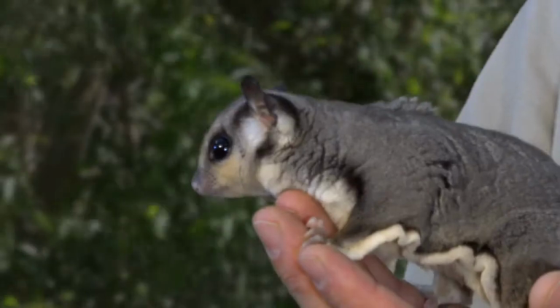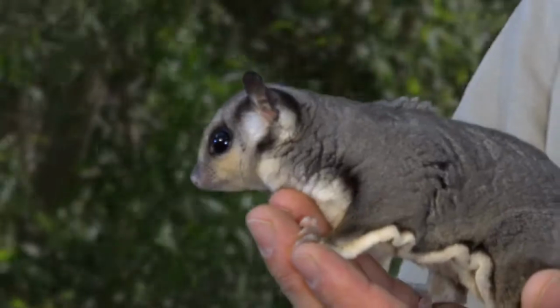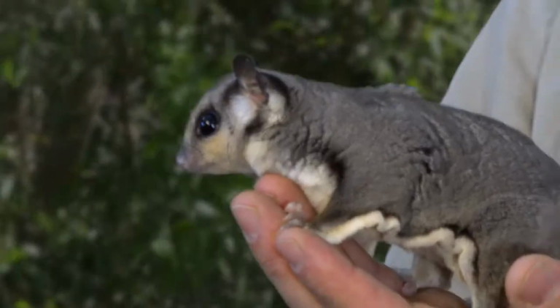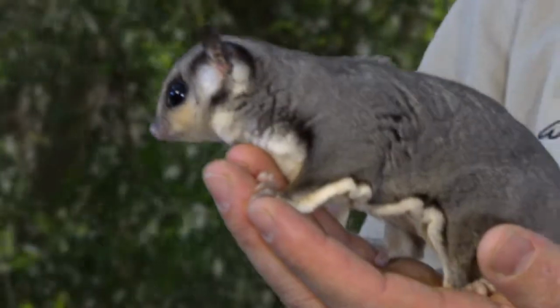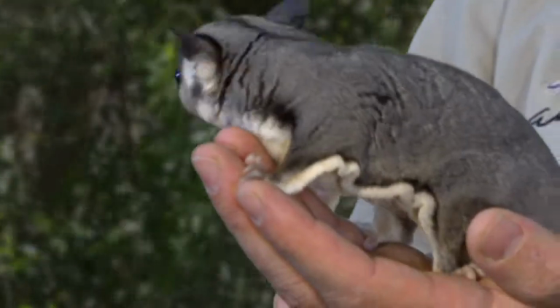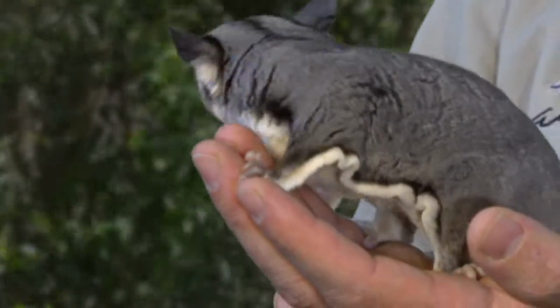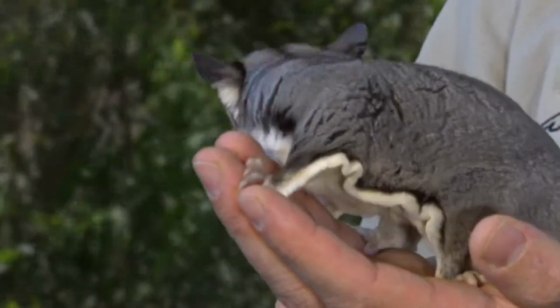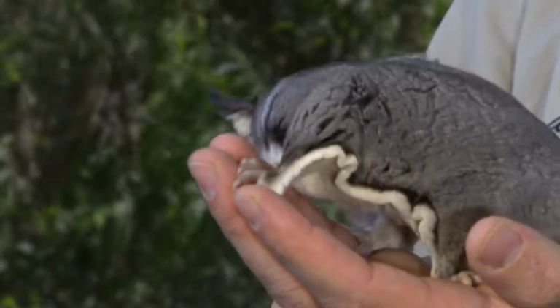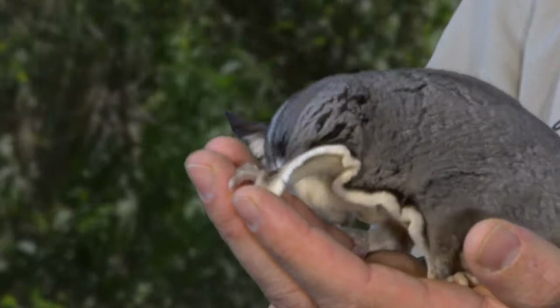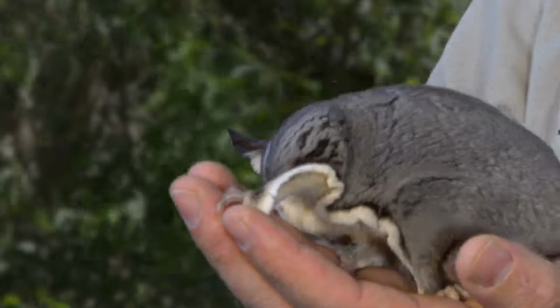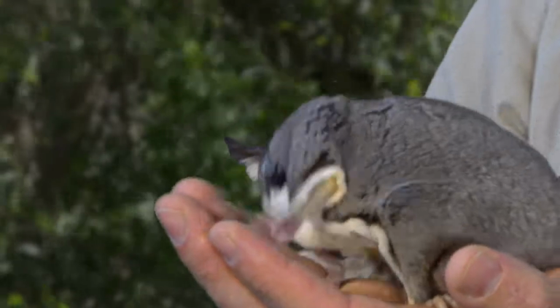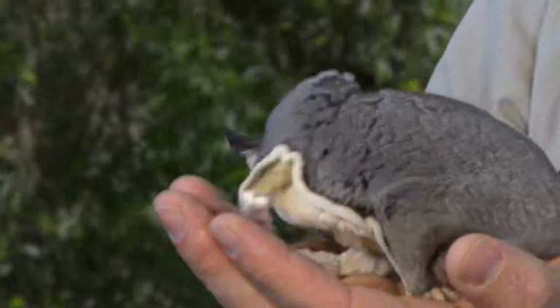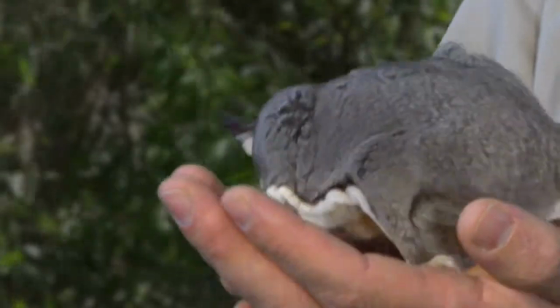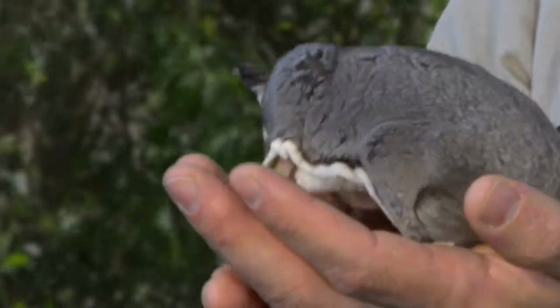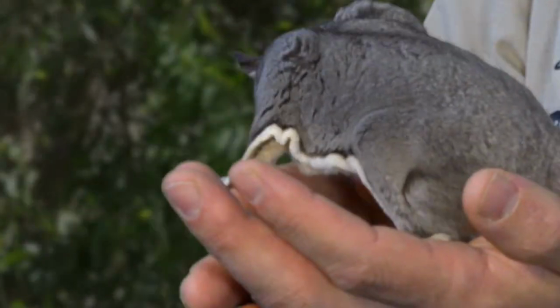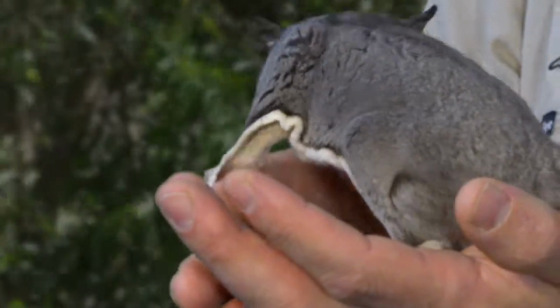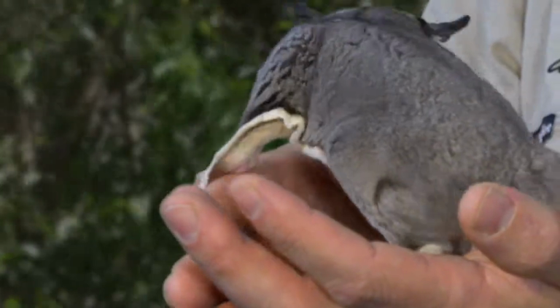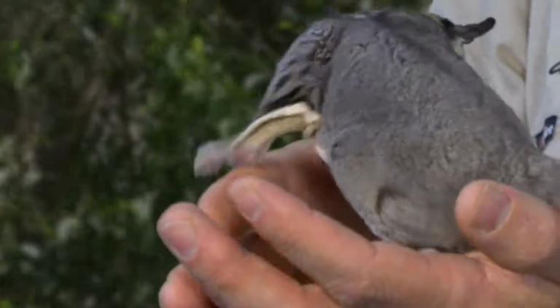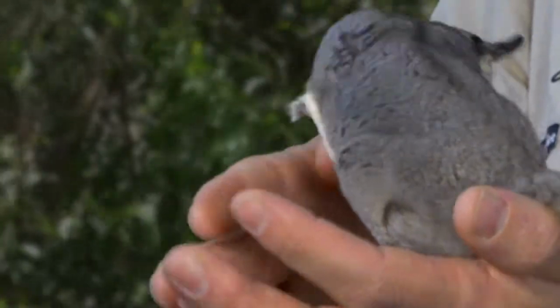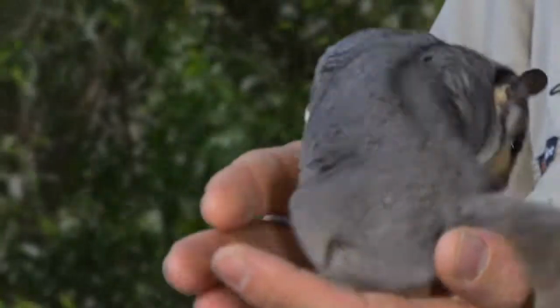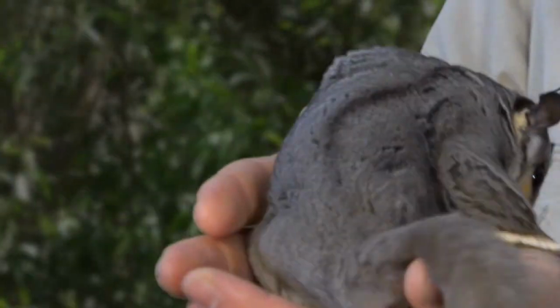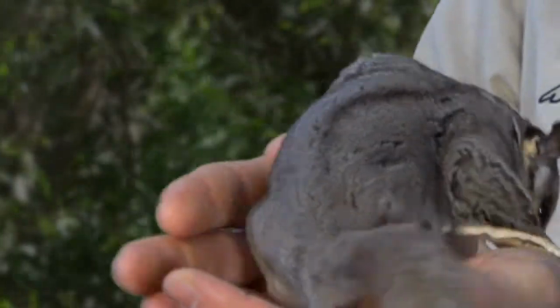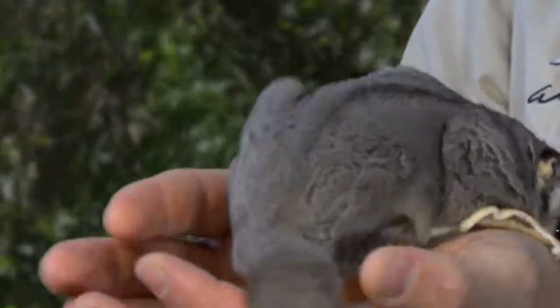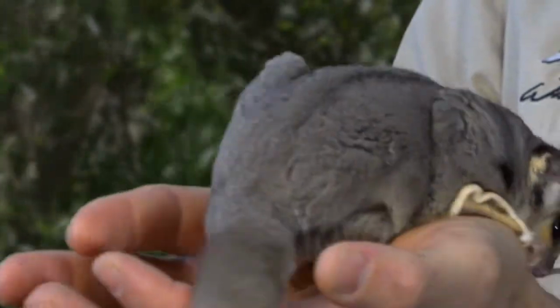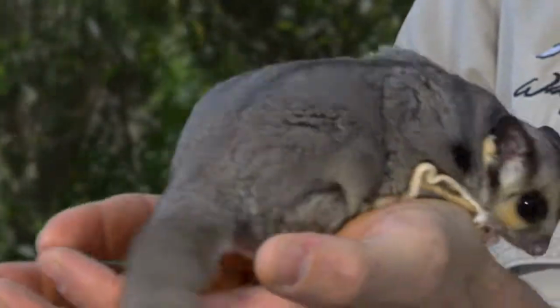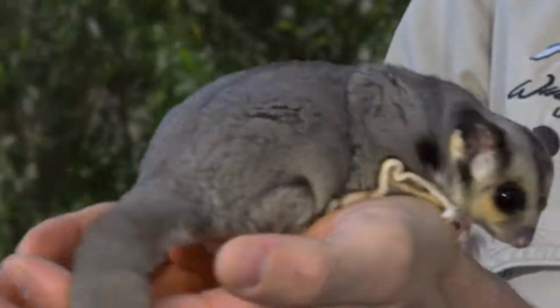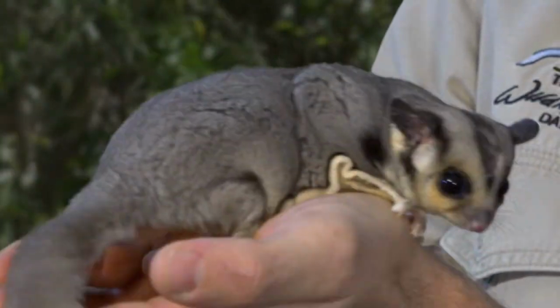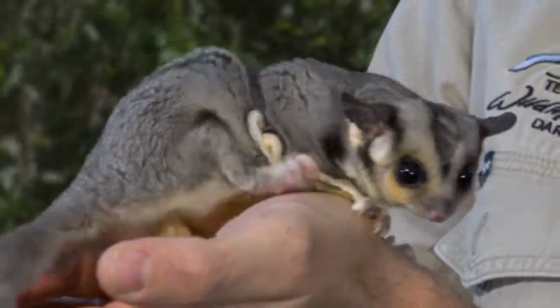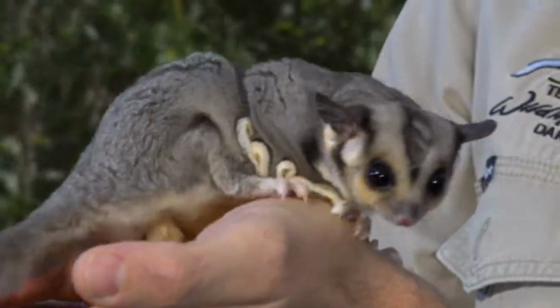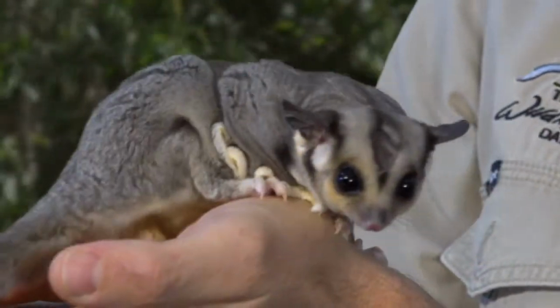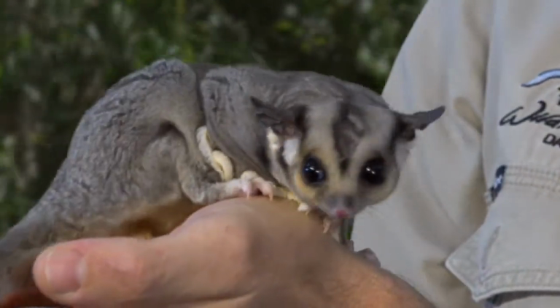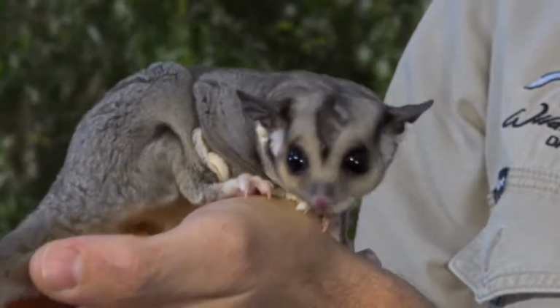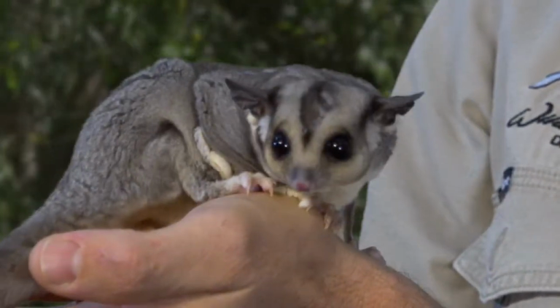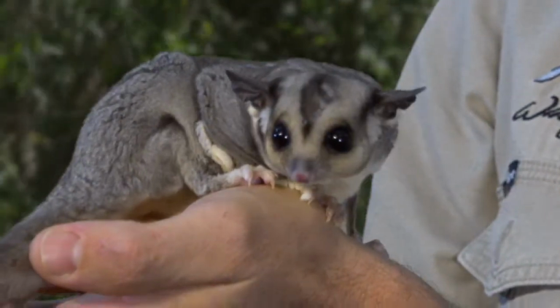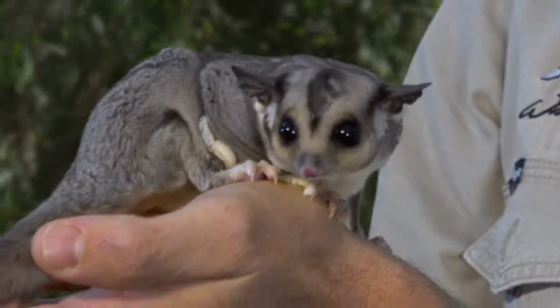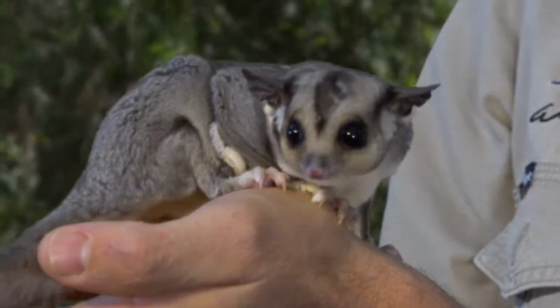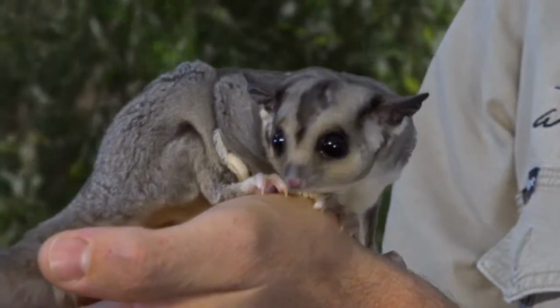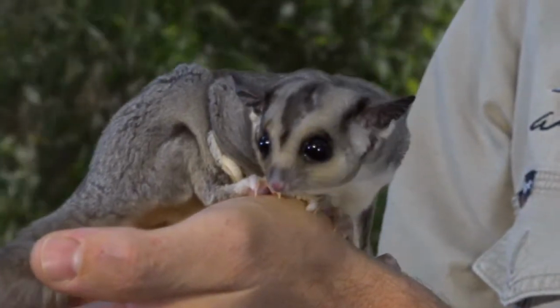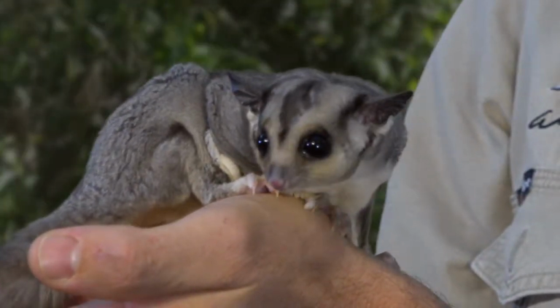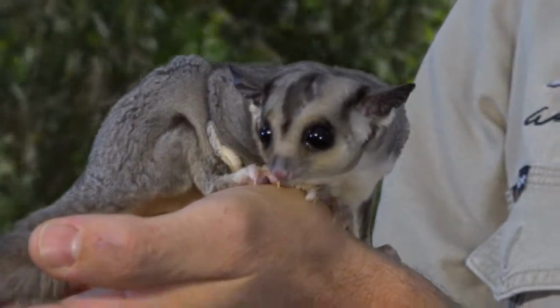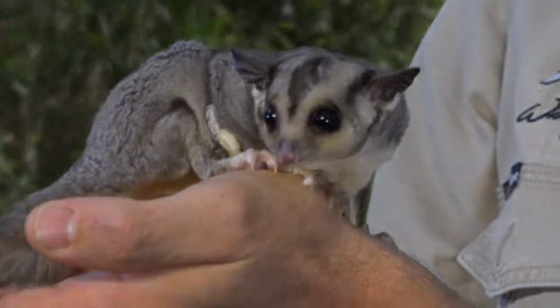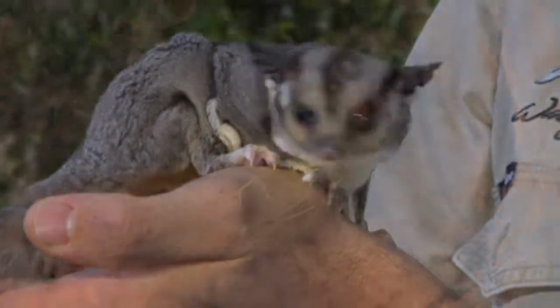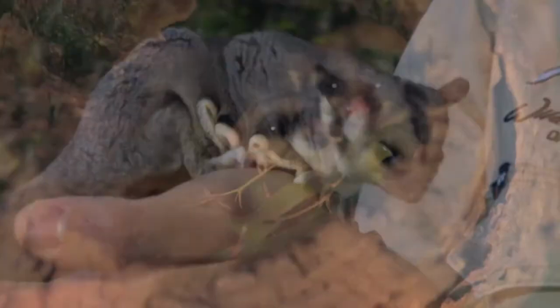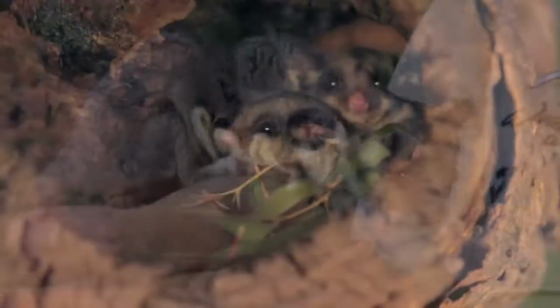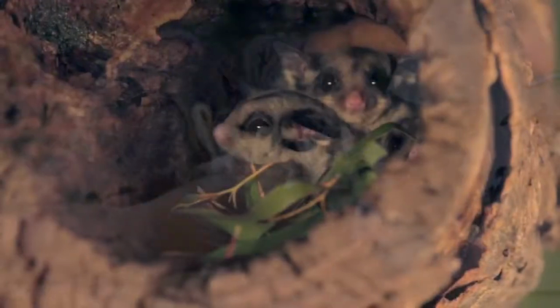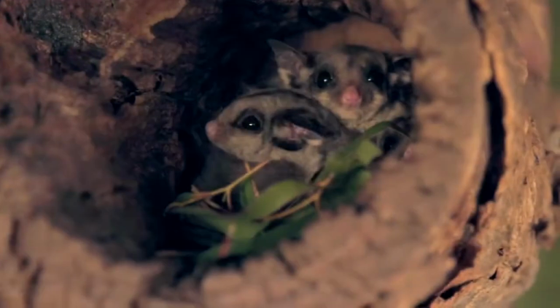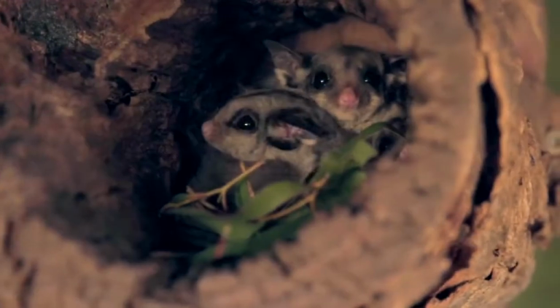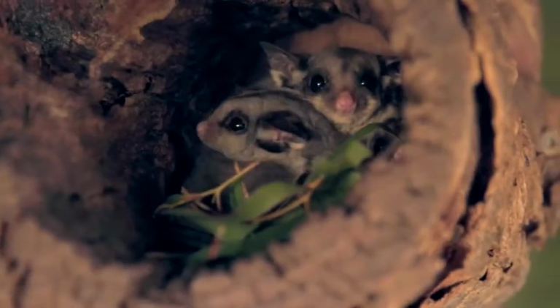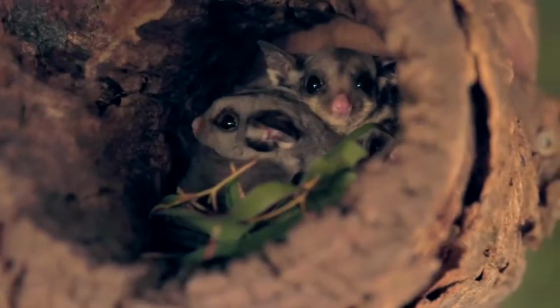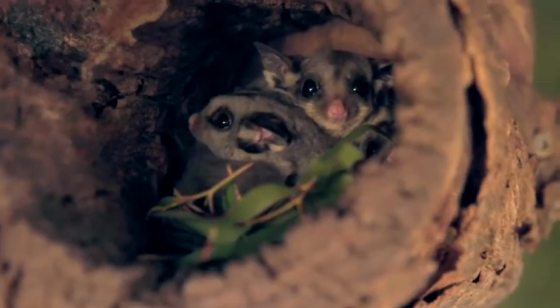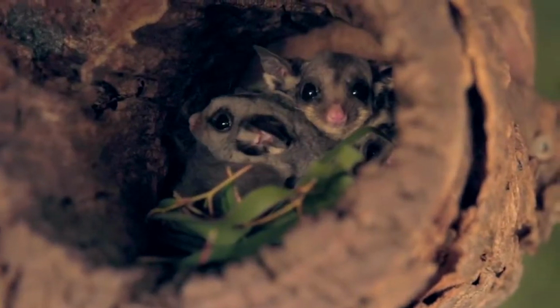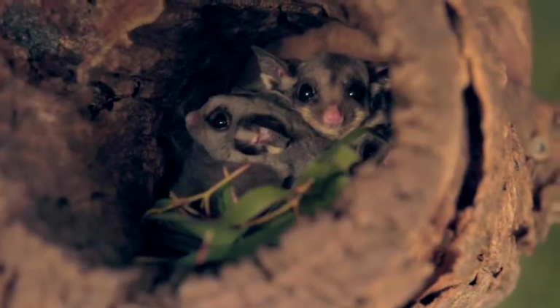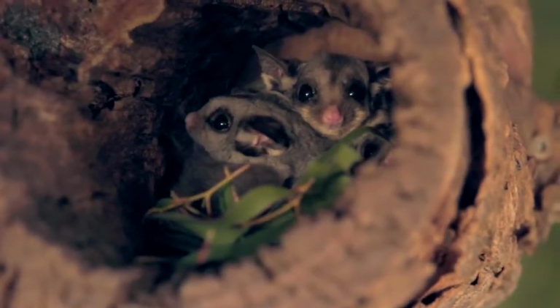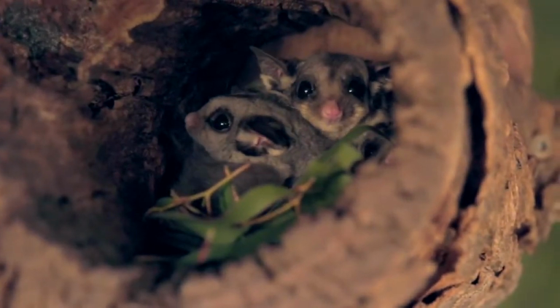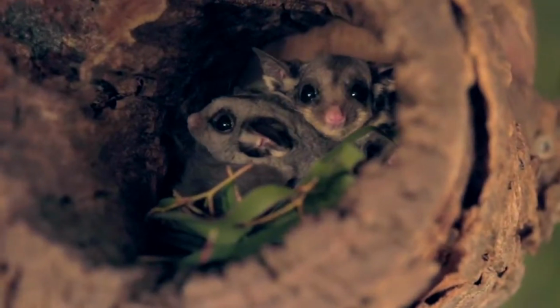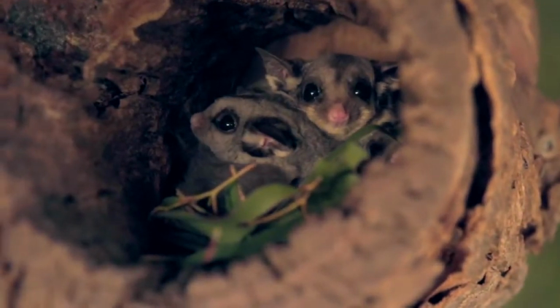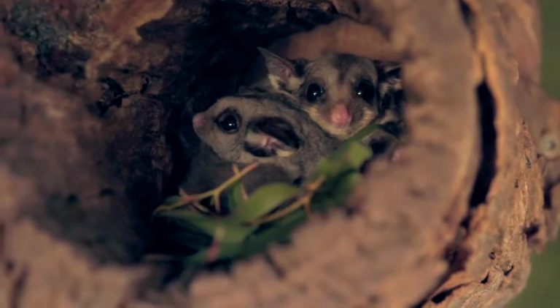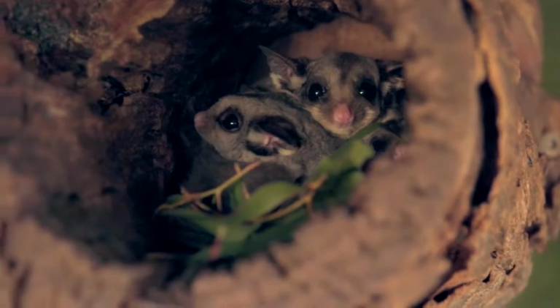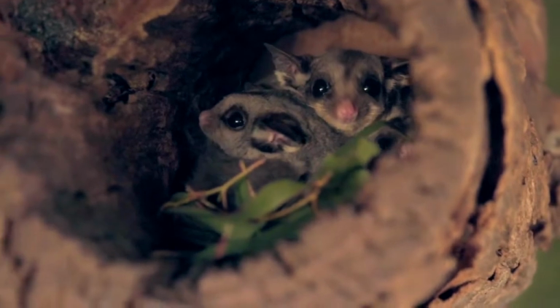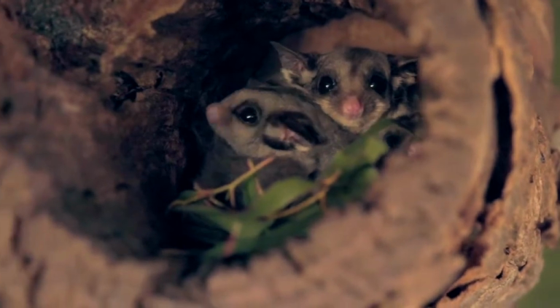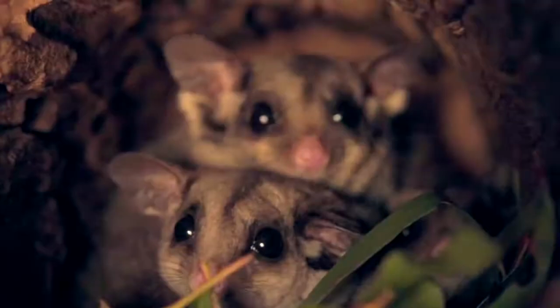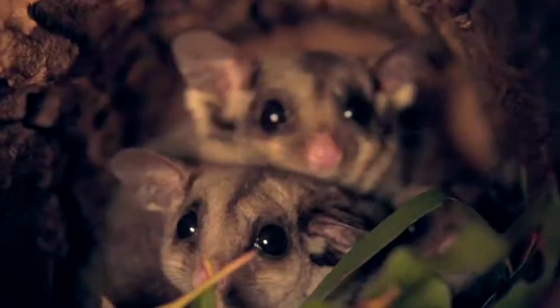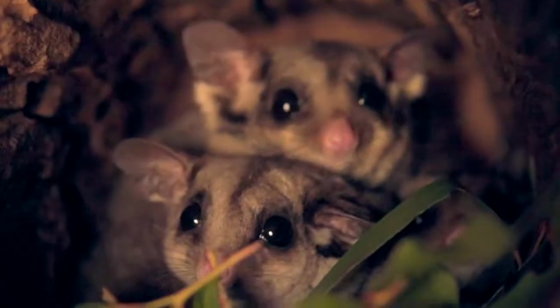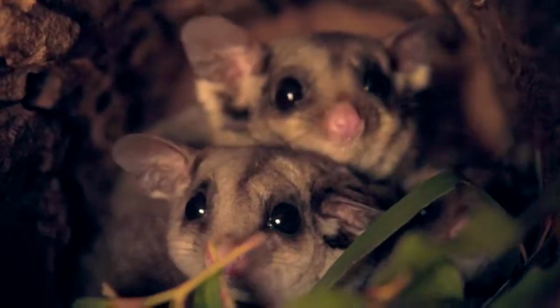At the Territory Wildlife Park, we have a colony of these in our nocturnal house. At the moment, there's seven animals in there.